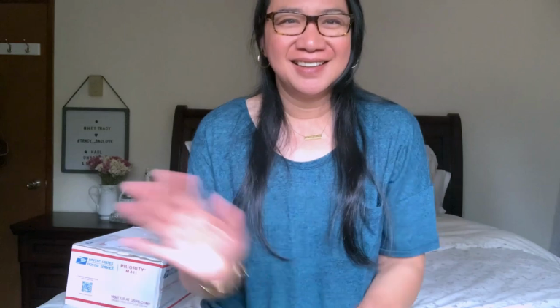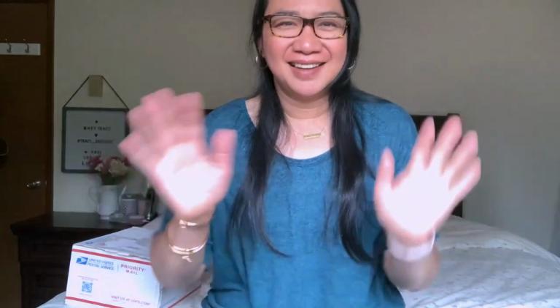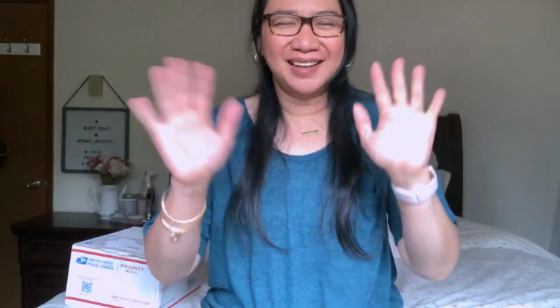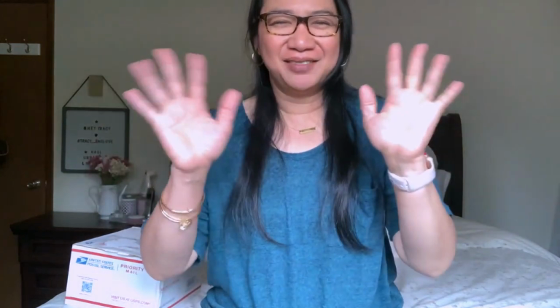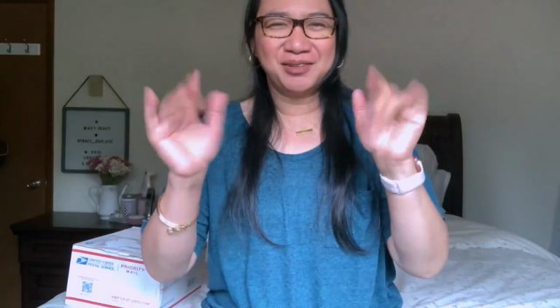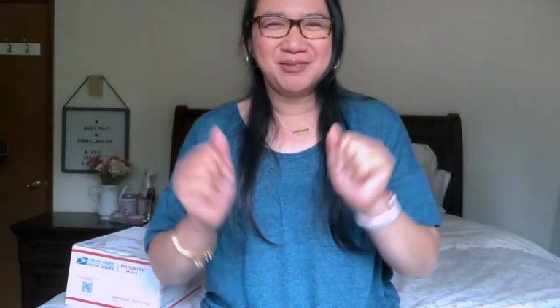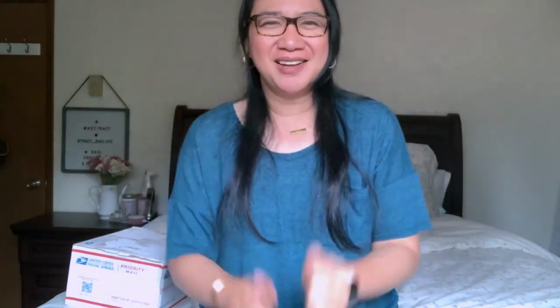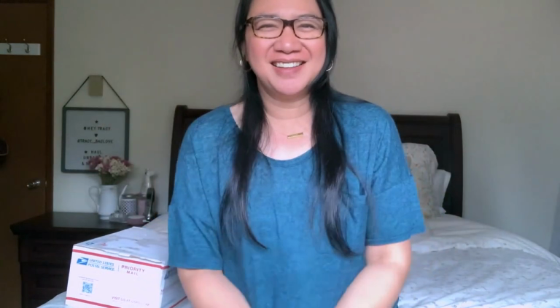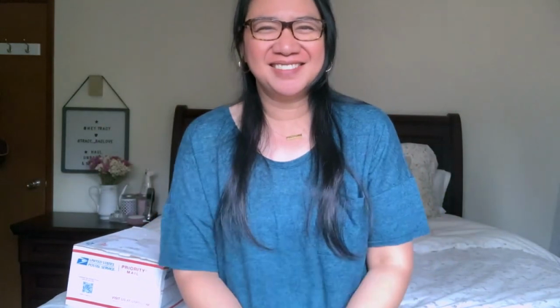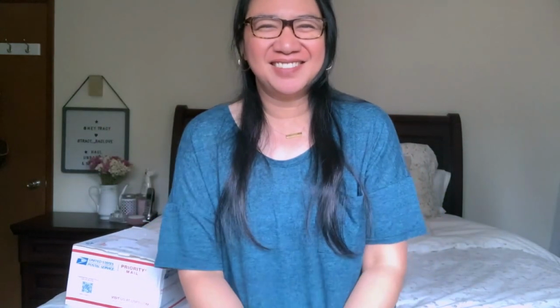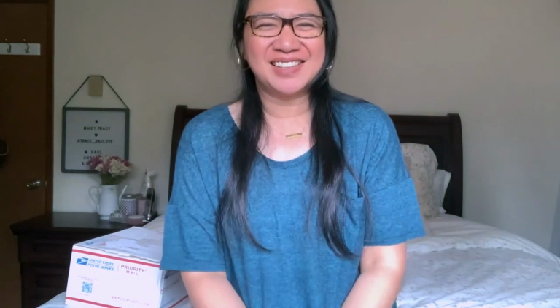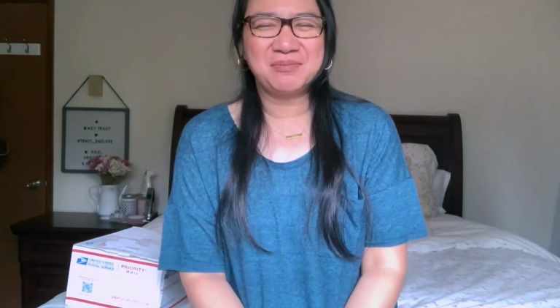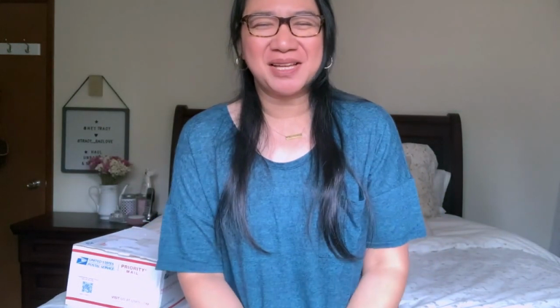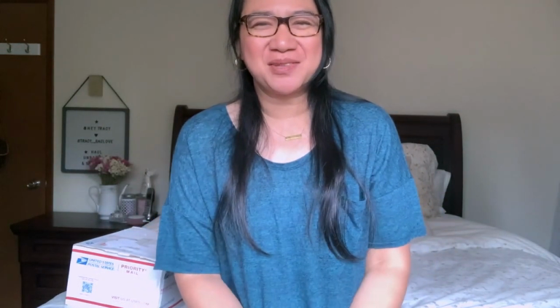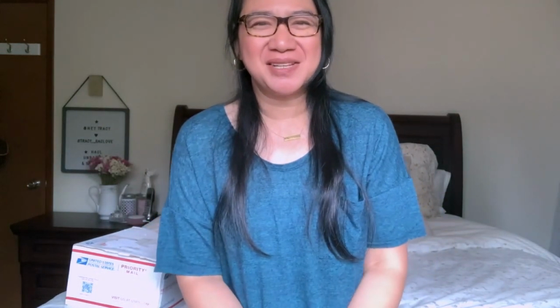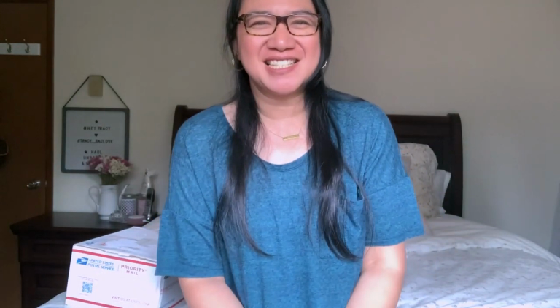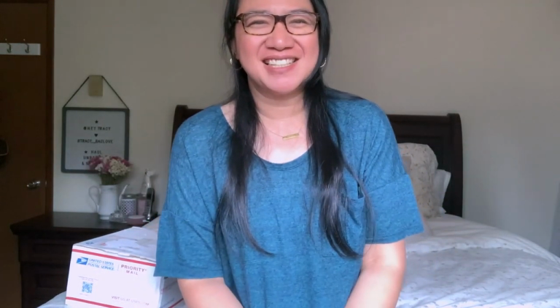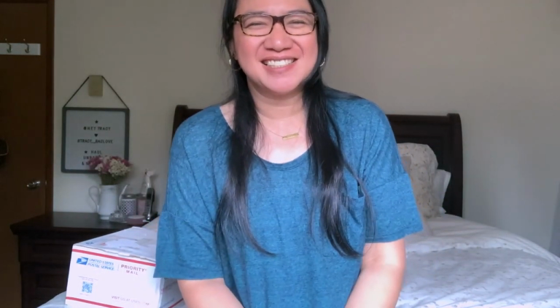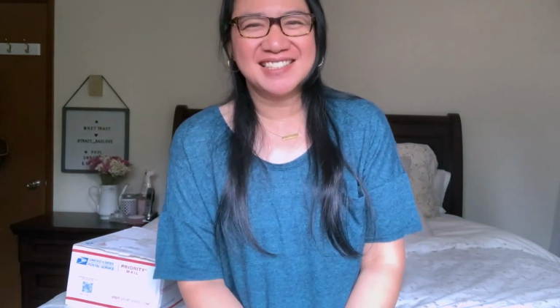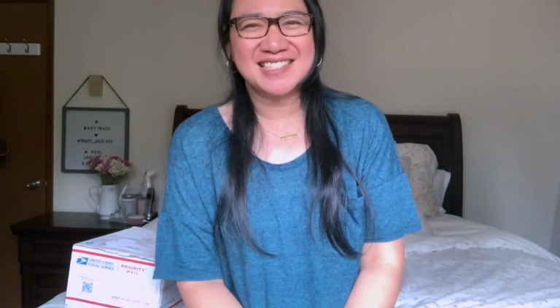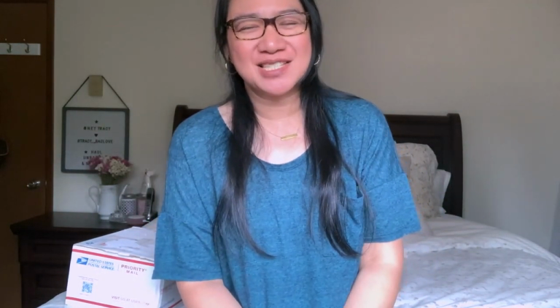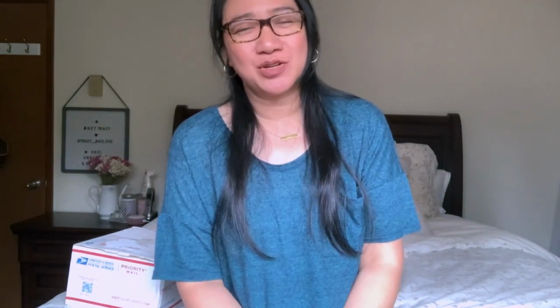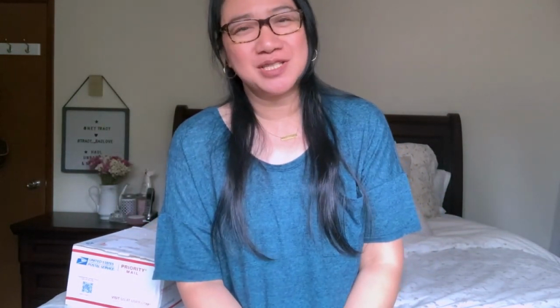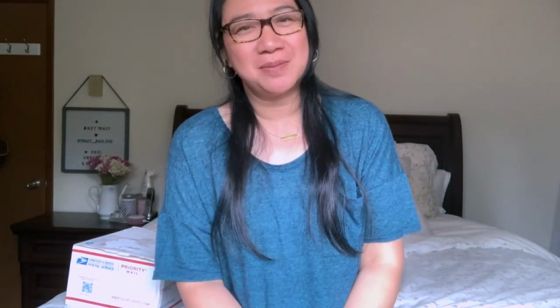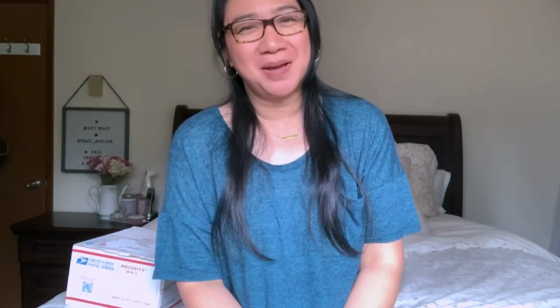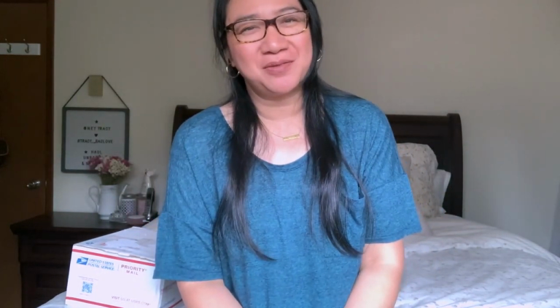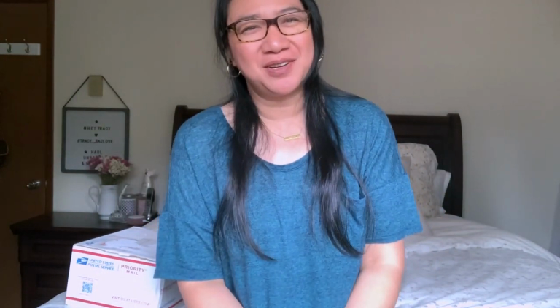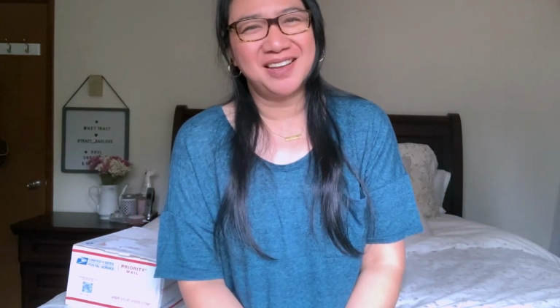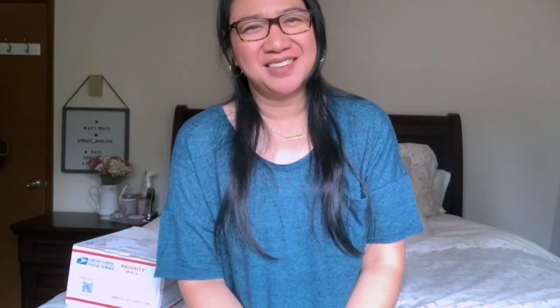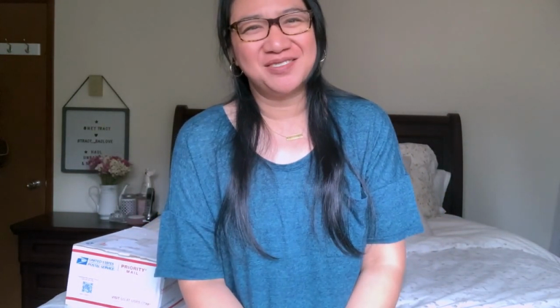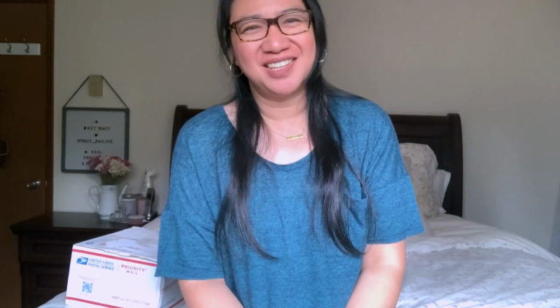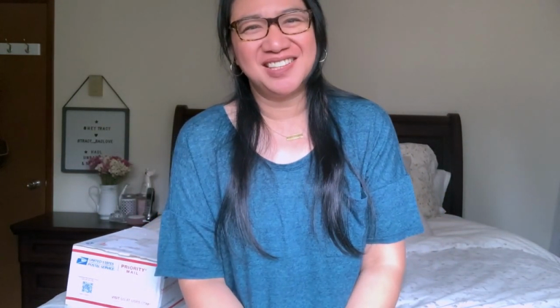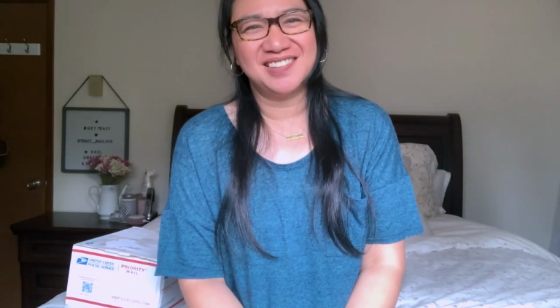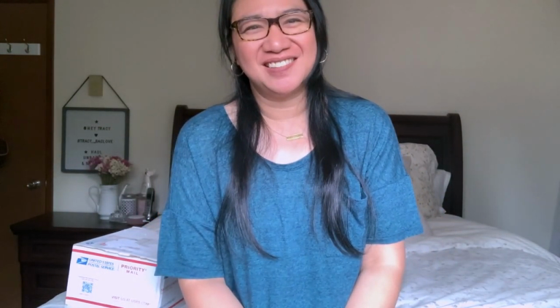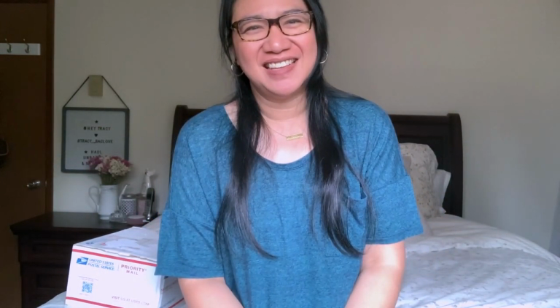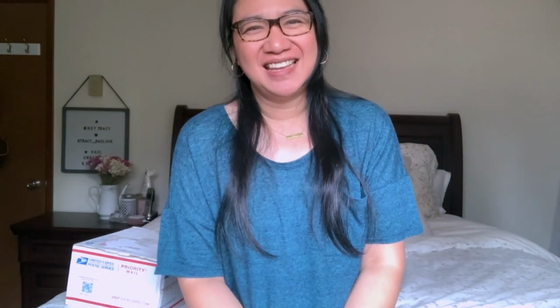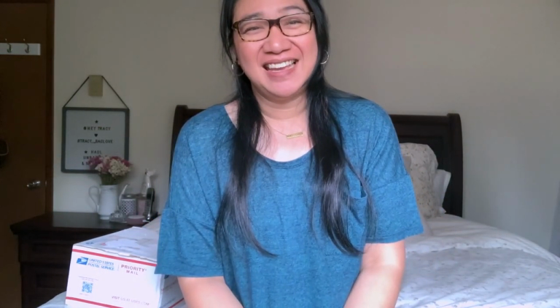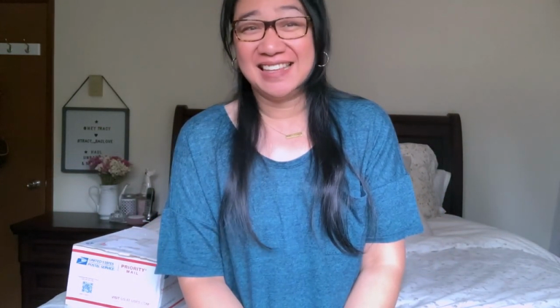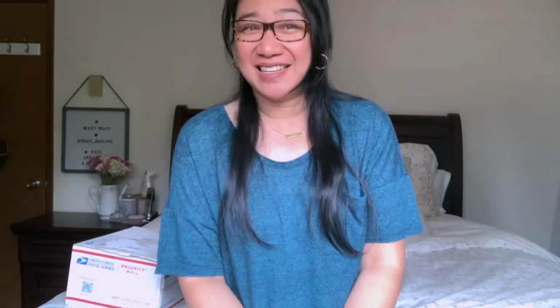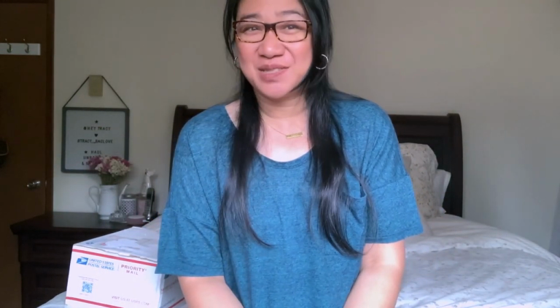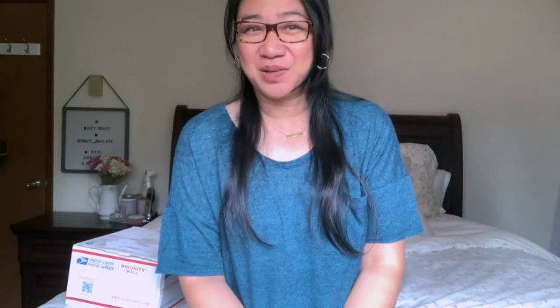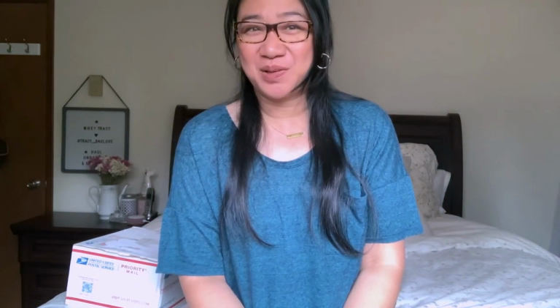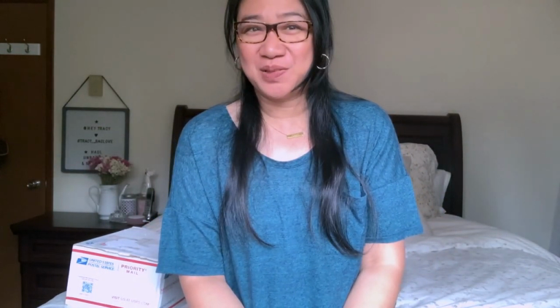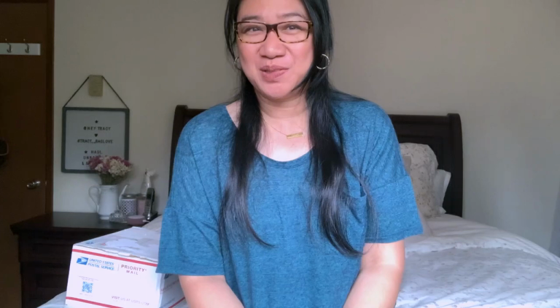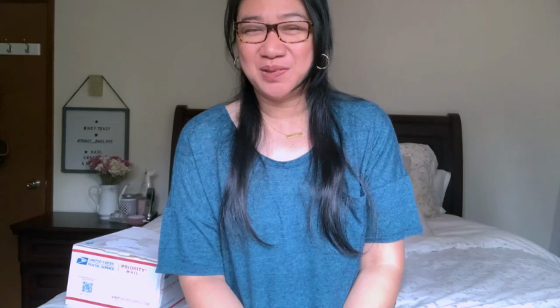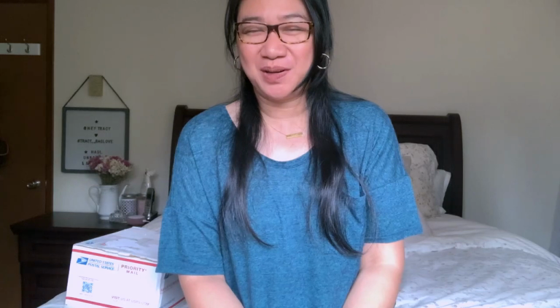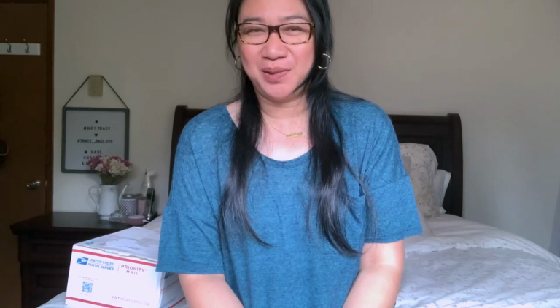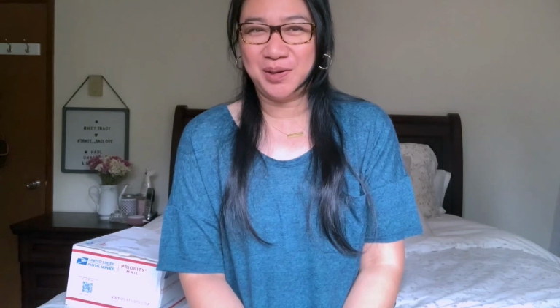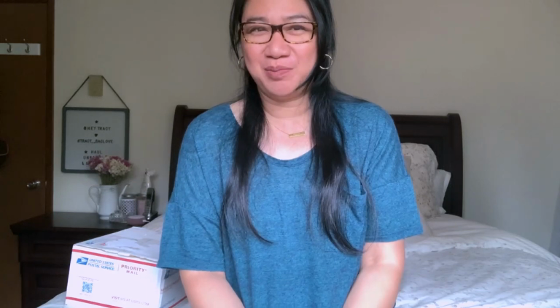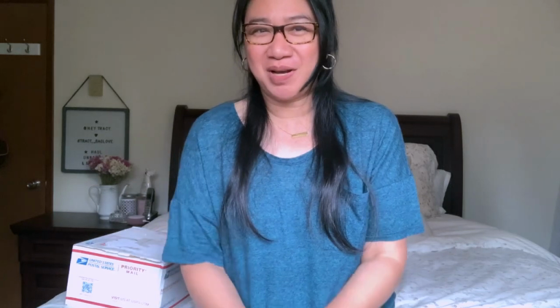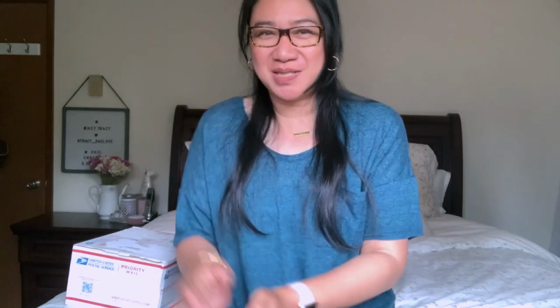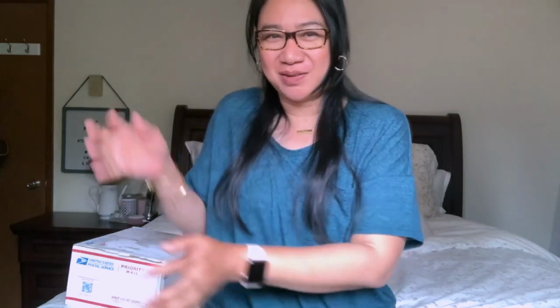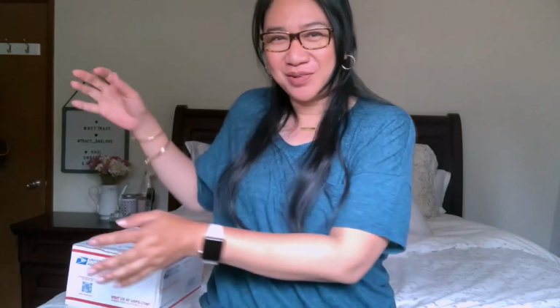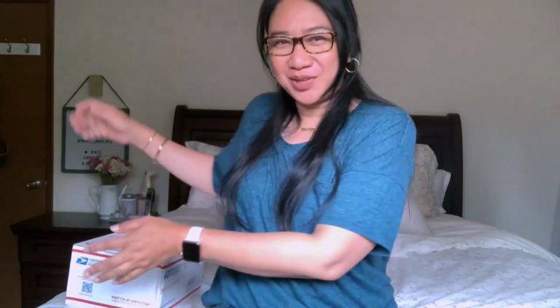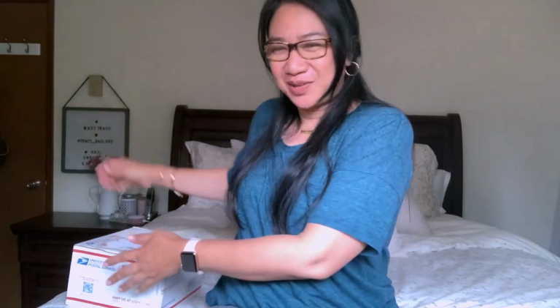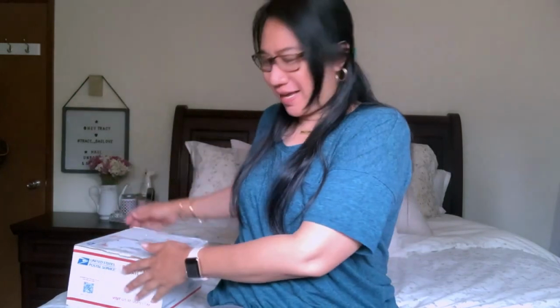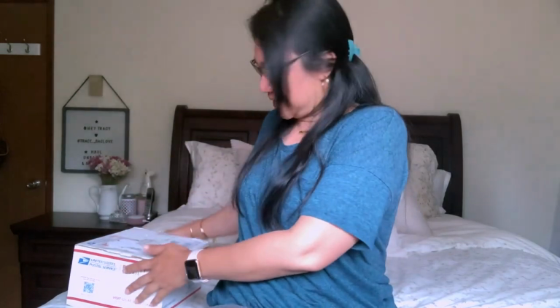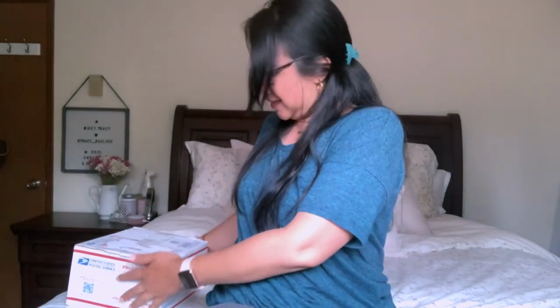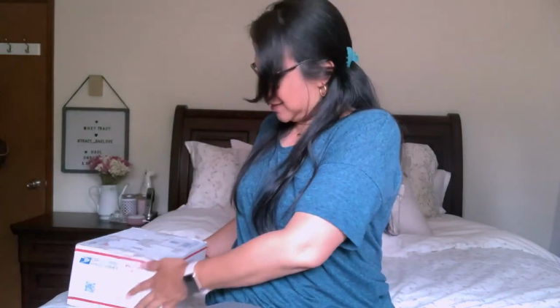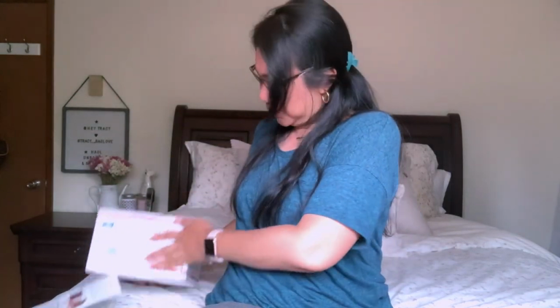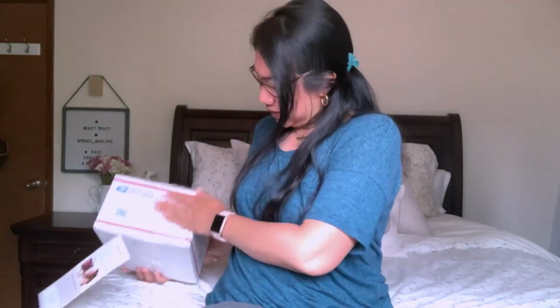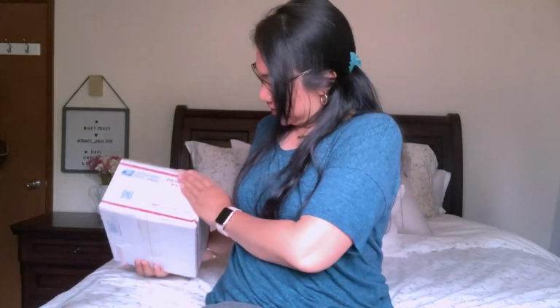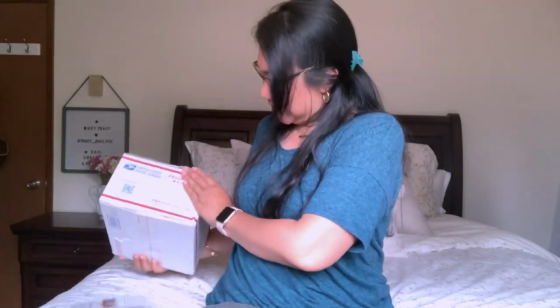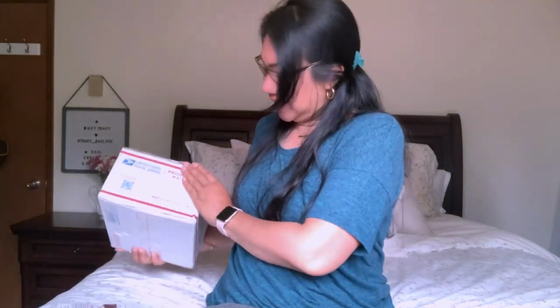Hi everyone, welcome back to my channel. This is Tracy, I'm back for another video and yes, we're going to do another unboxing for you guys. As you can see, I have a box.